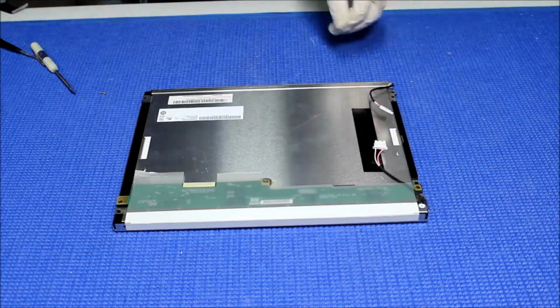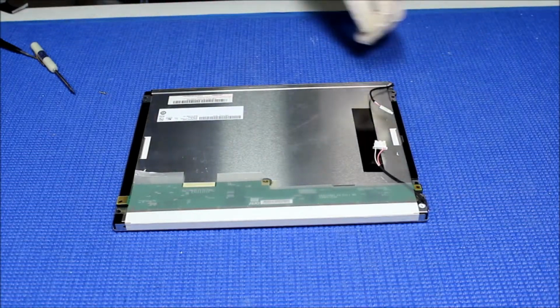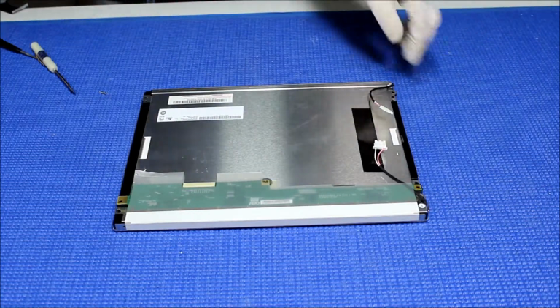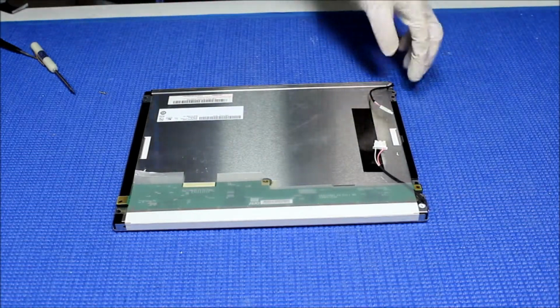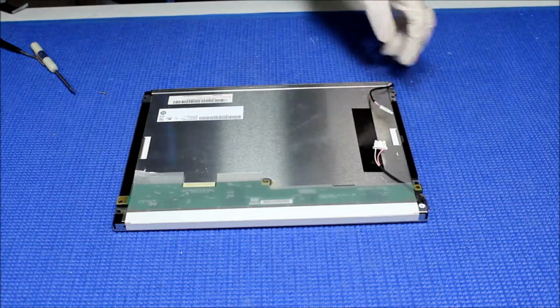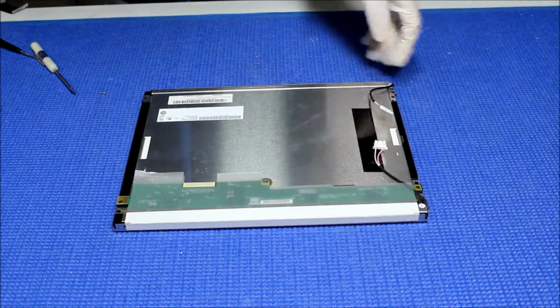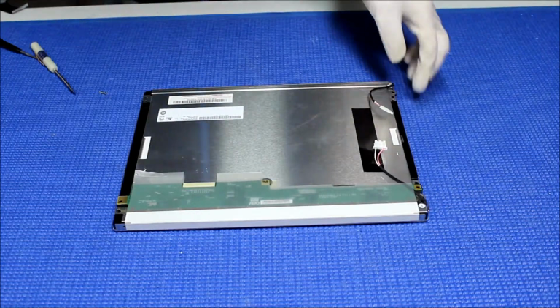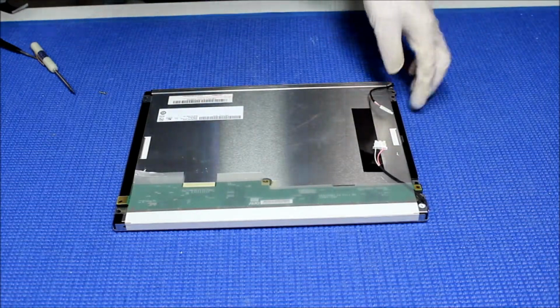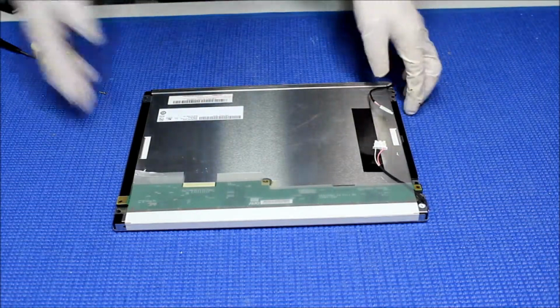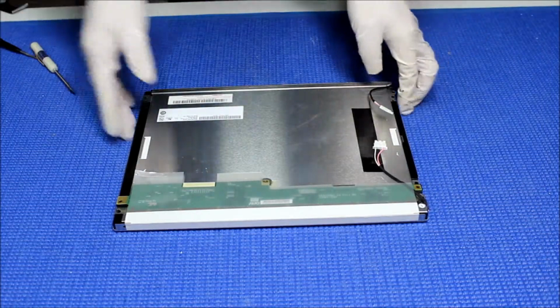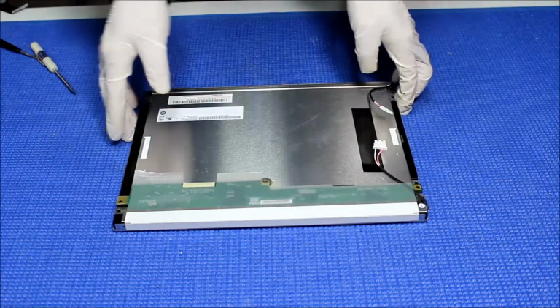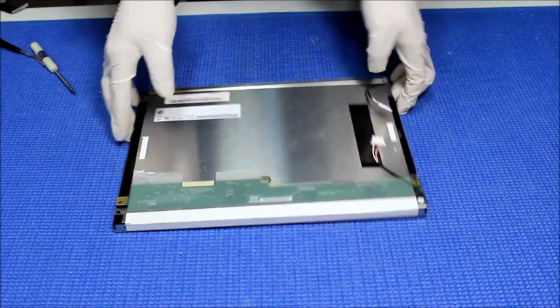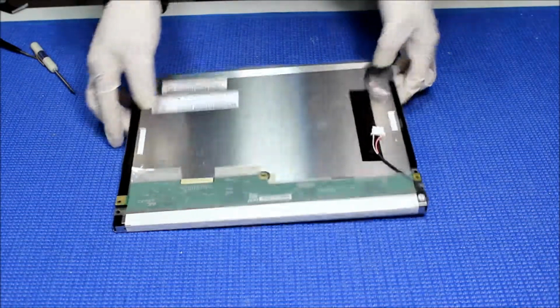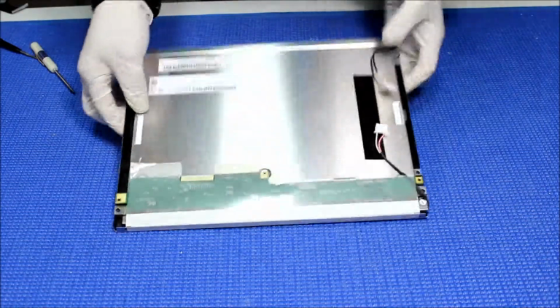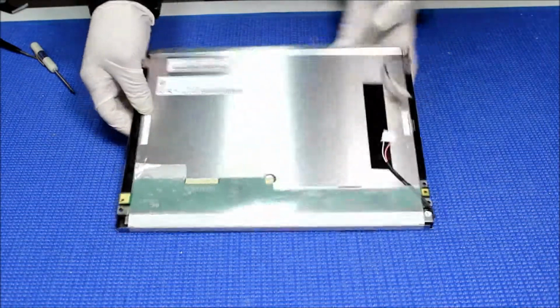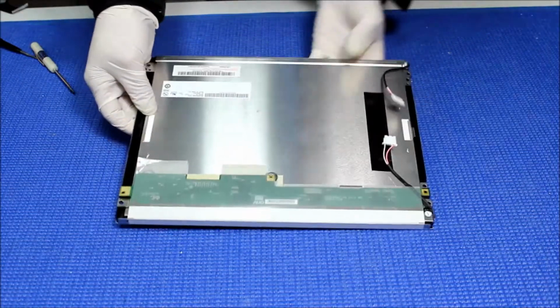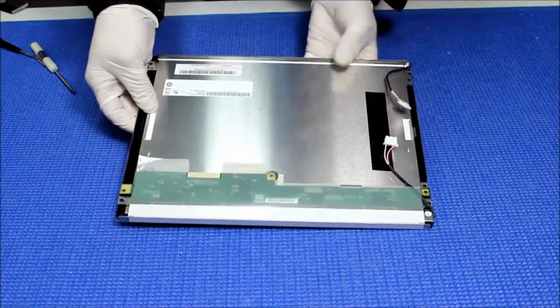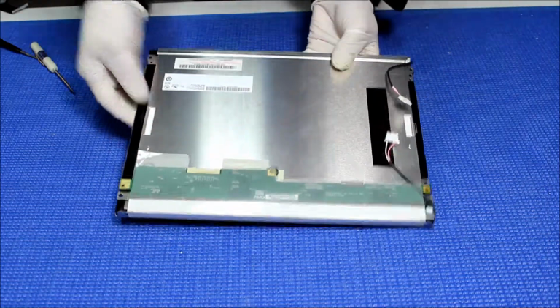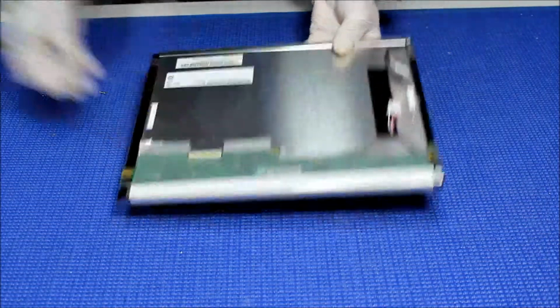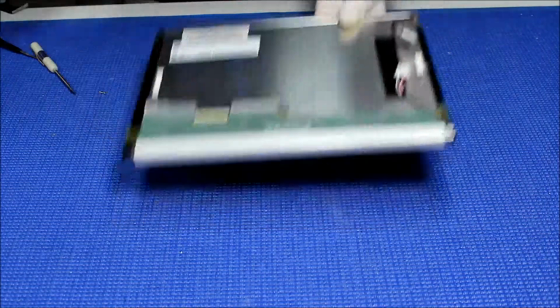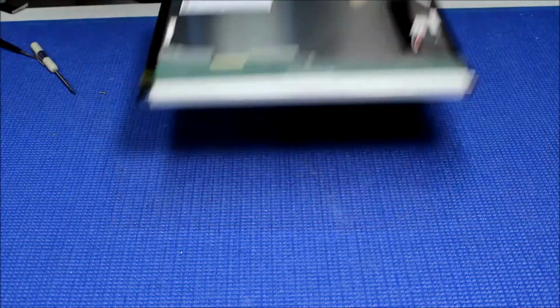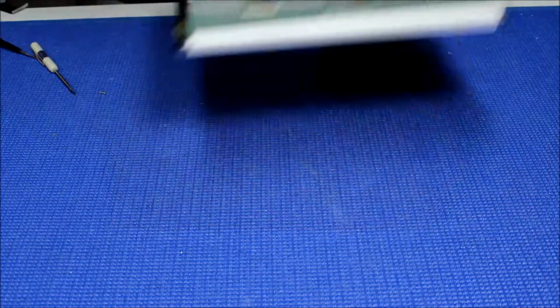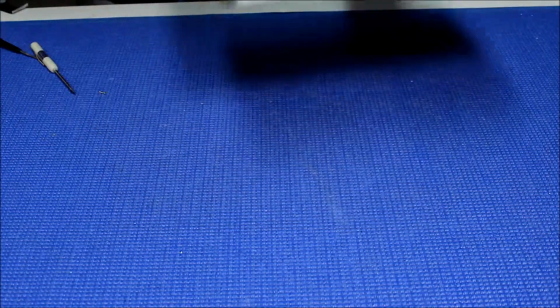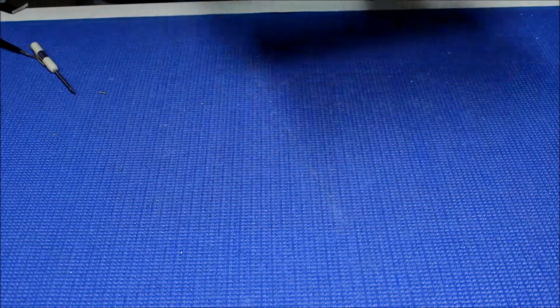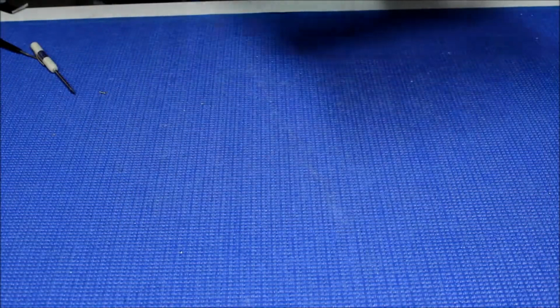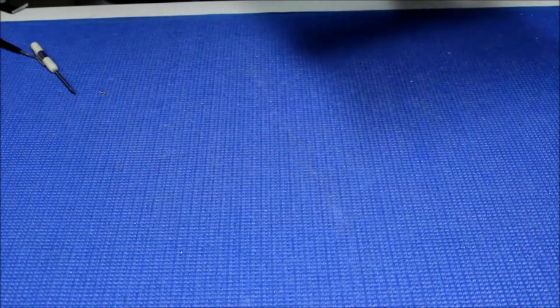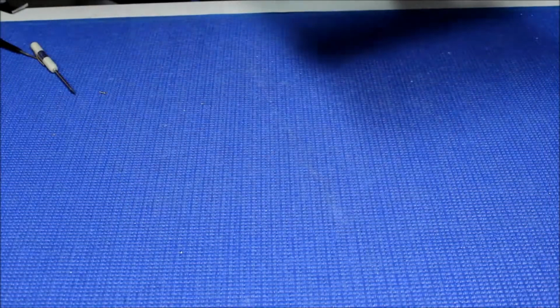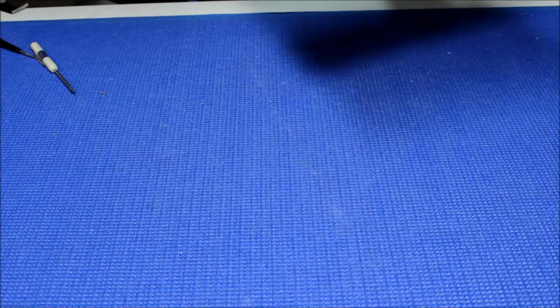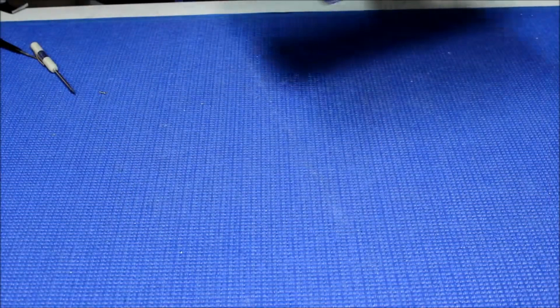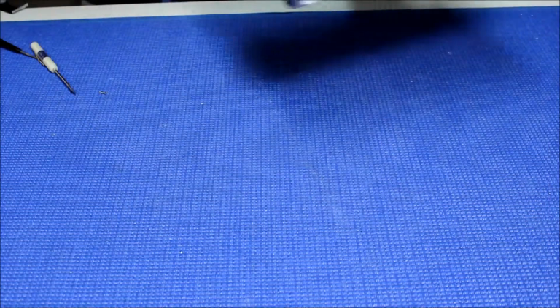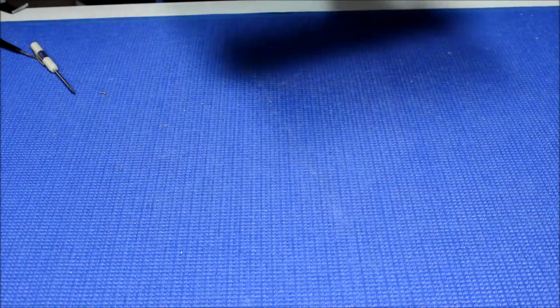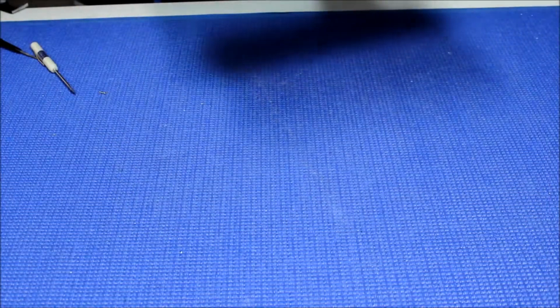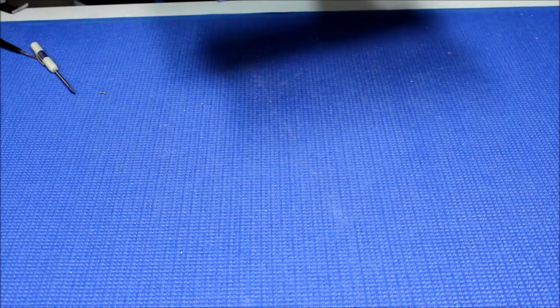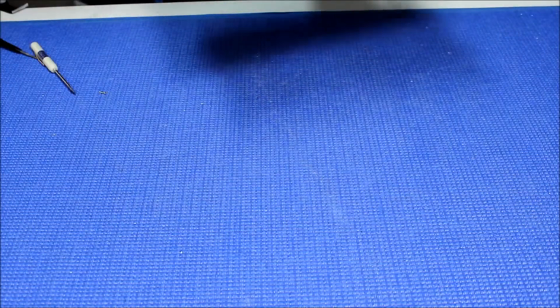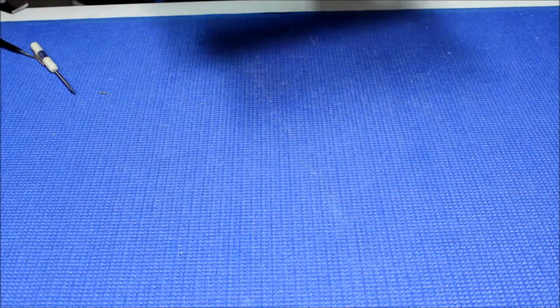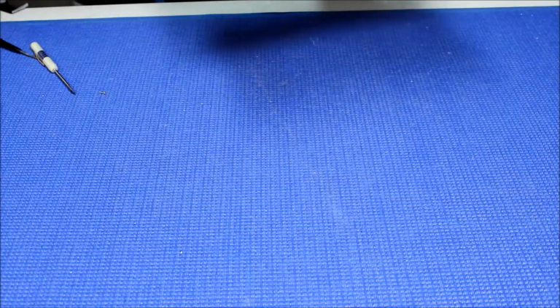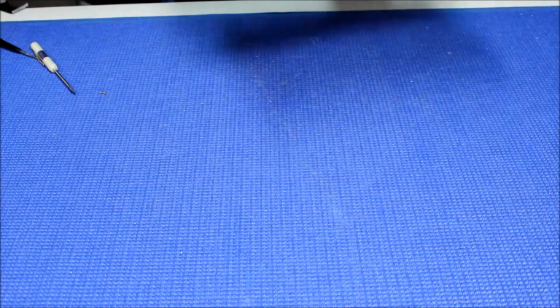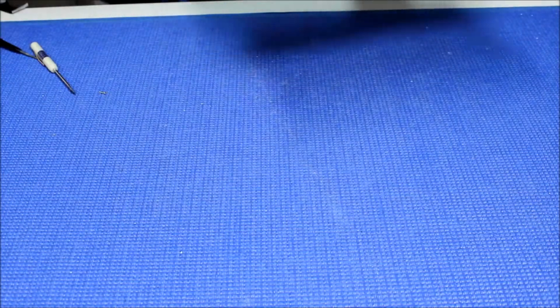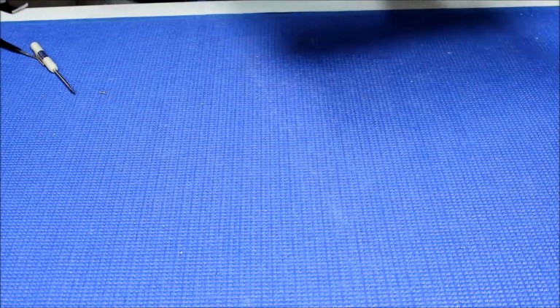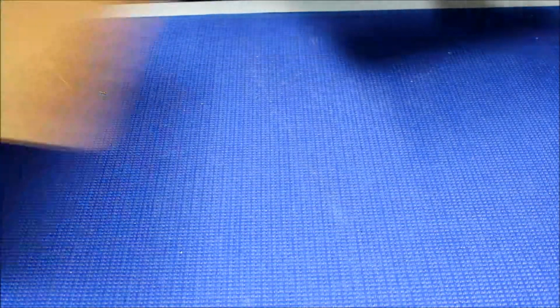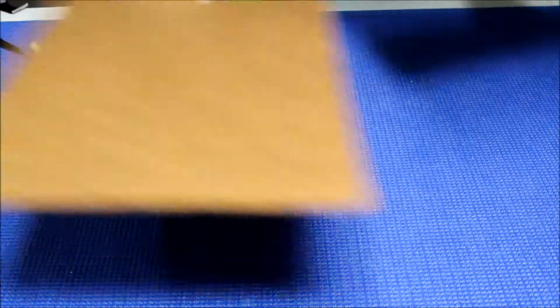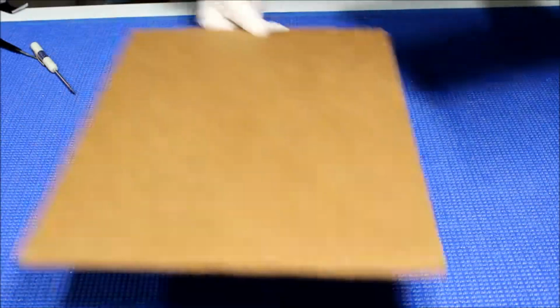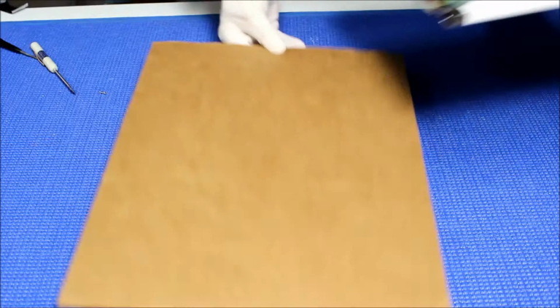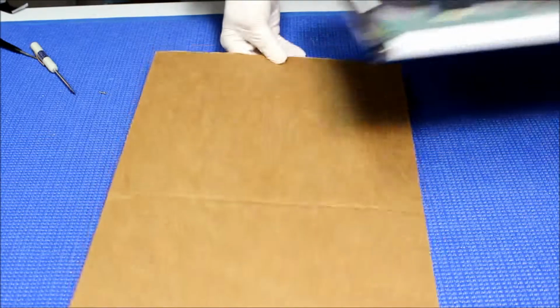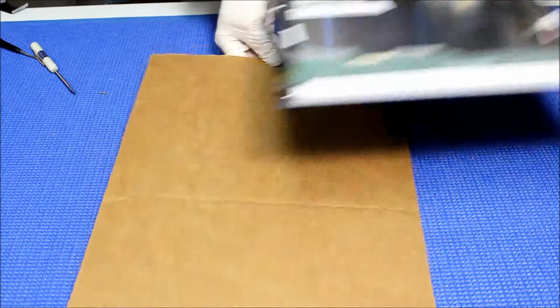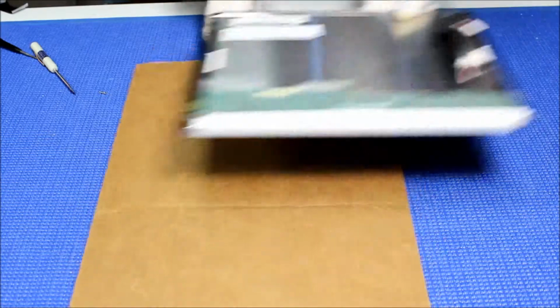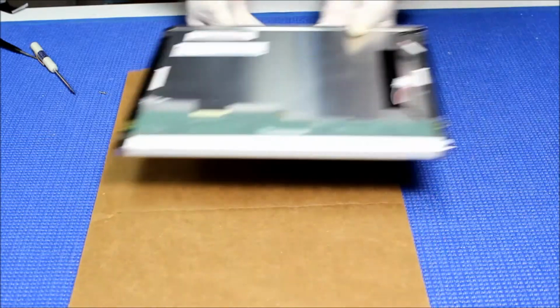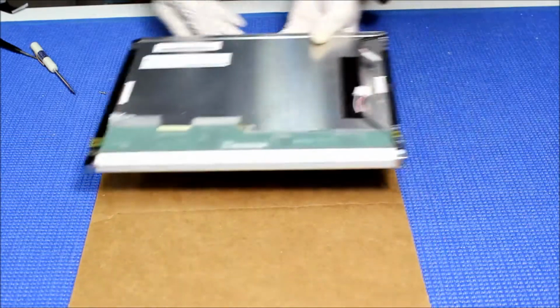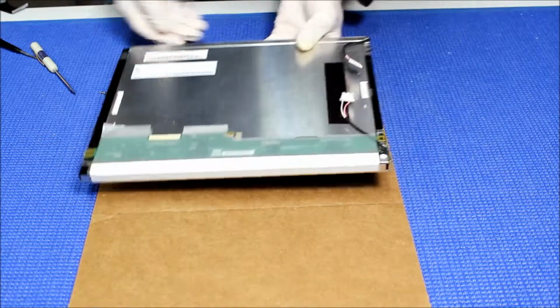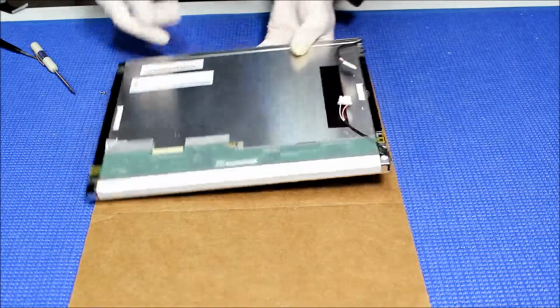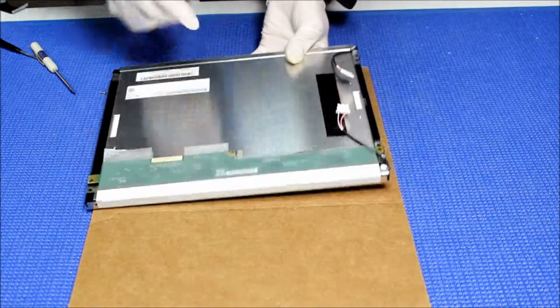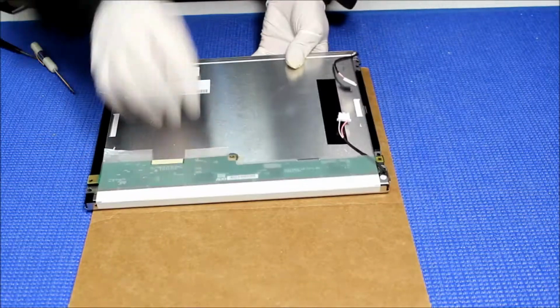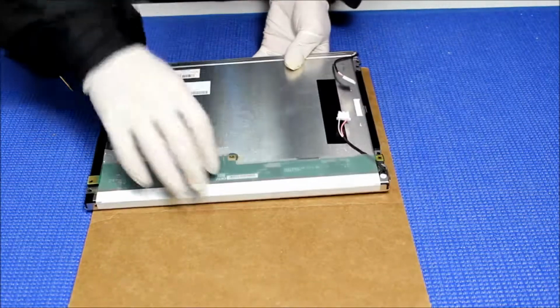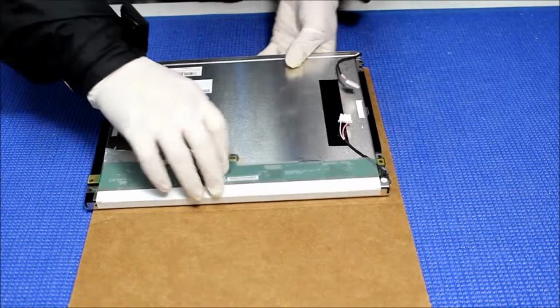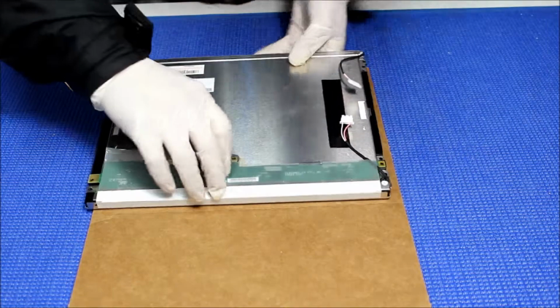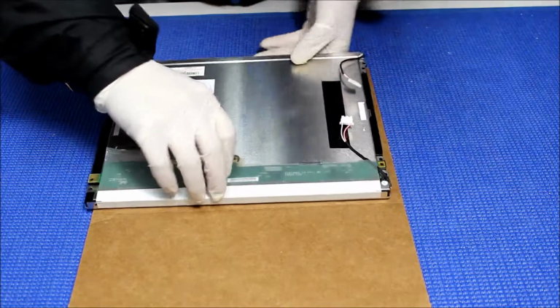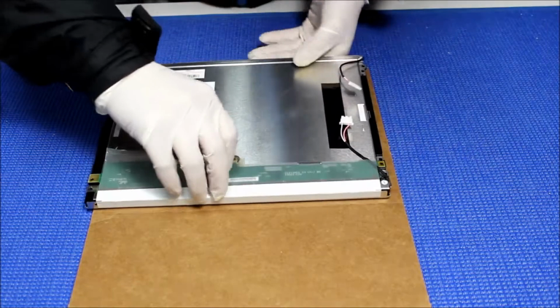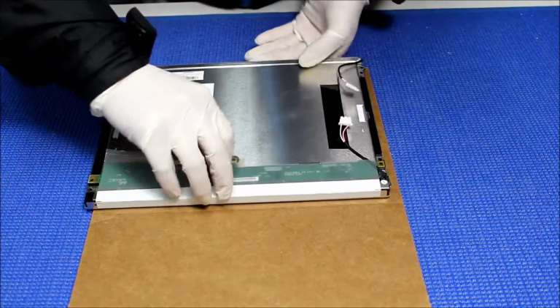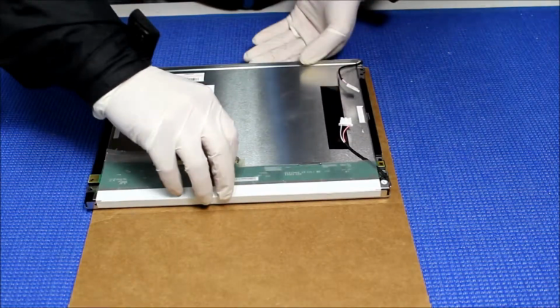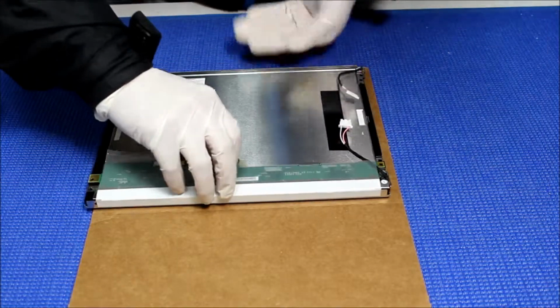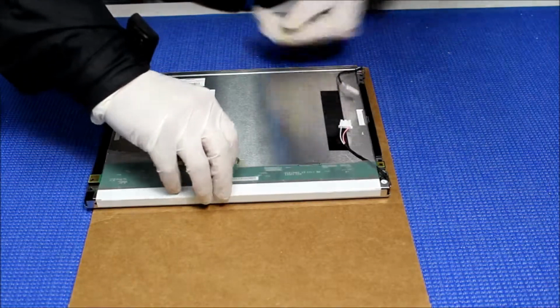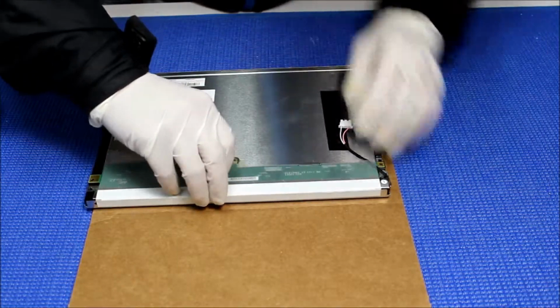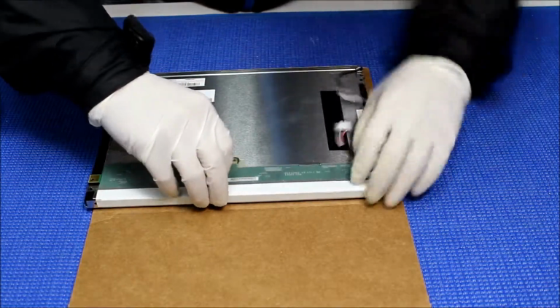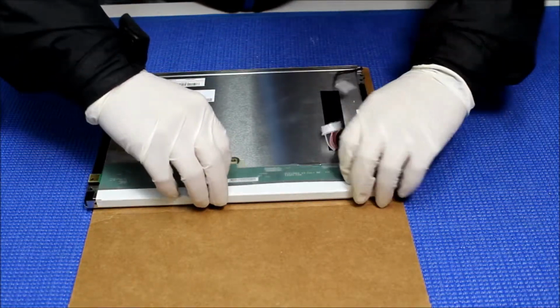Get a piece of cardboard to remove it — it's much easier to transport the liquid crystal panel this way.